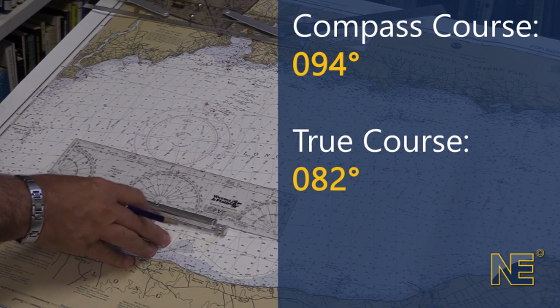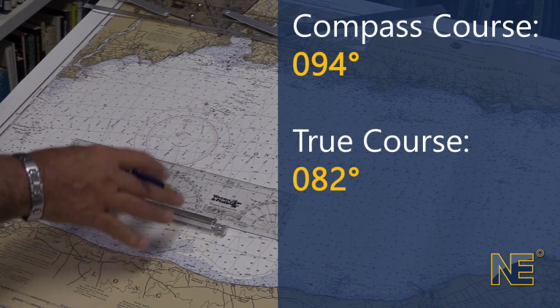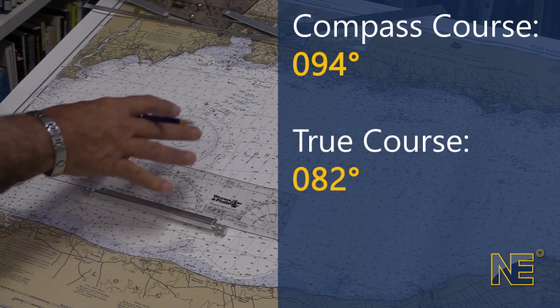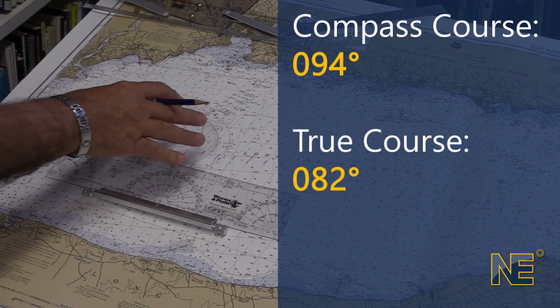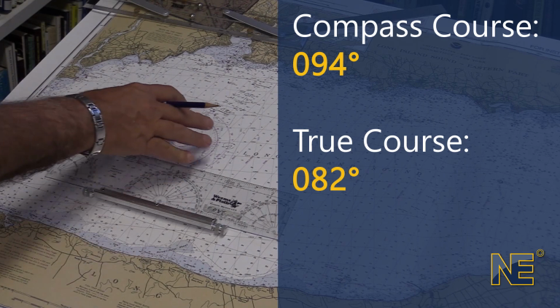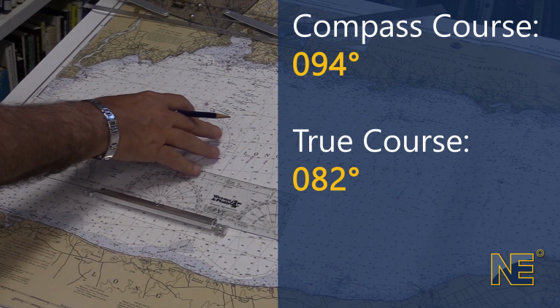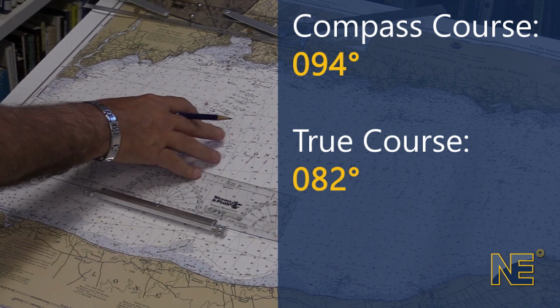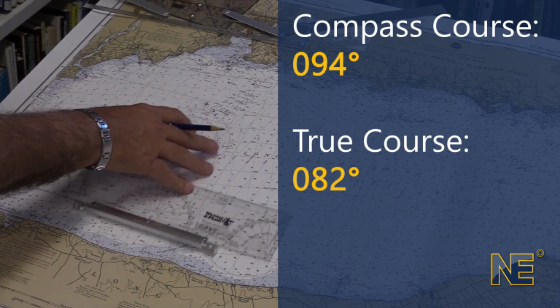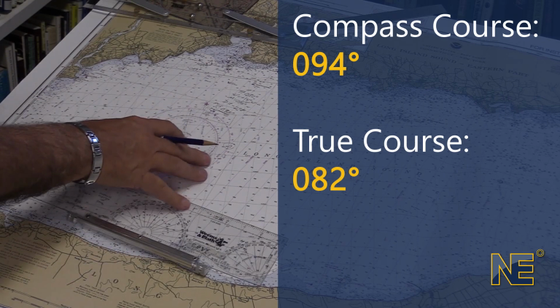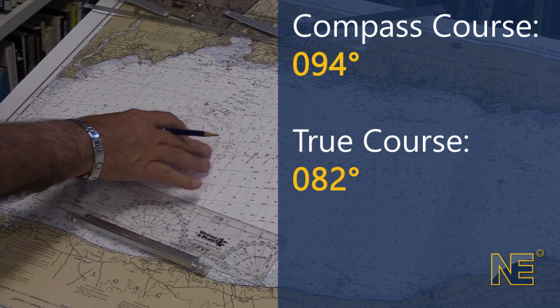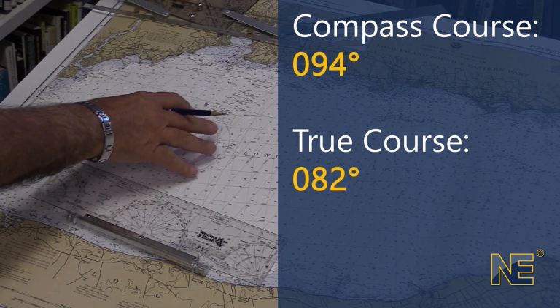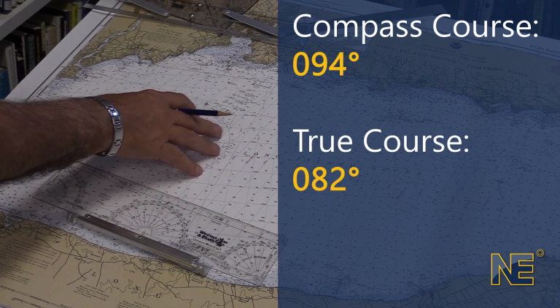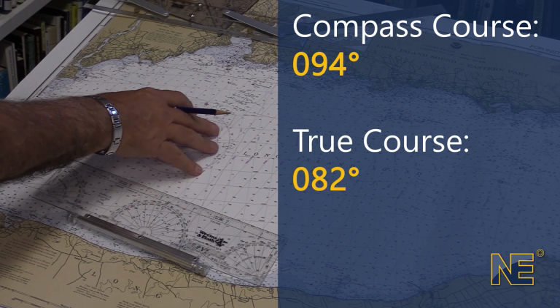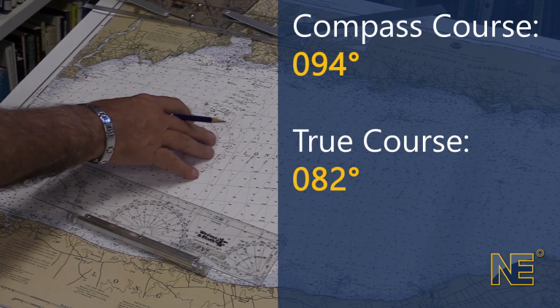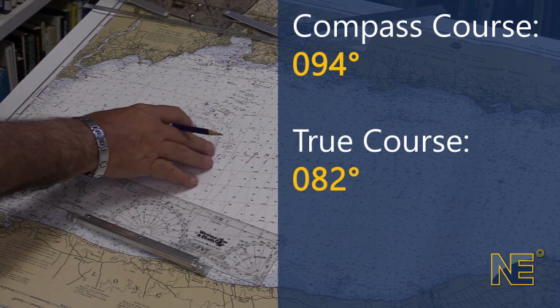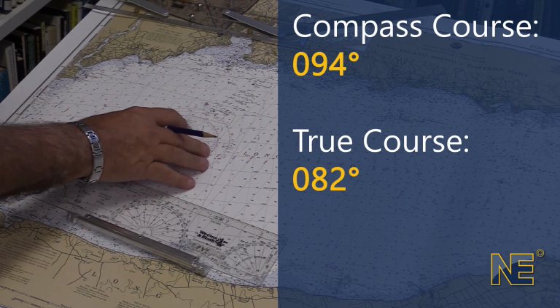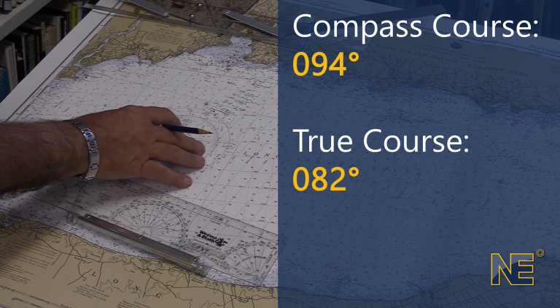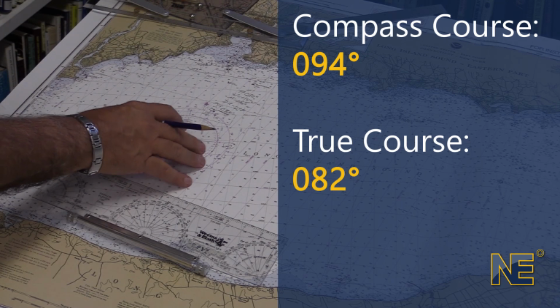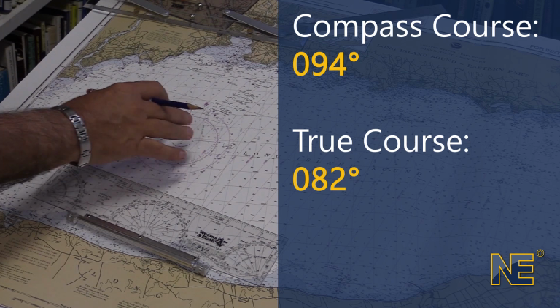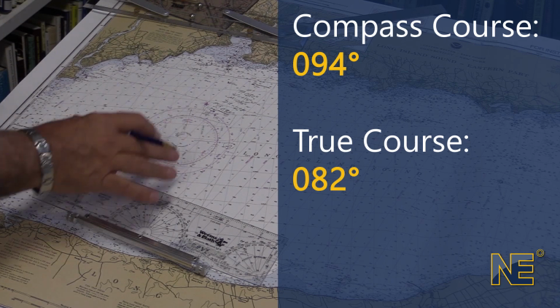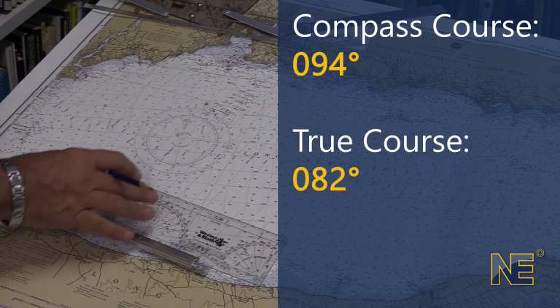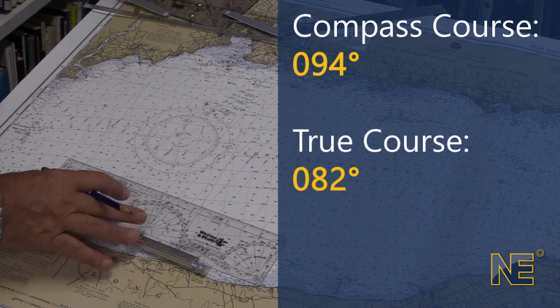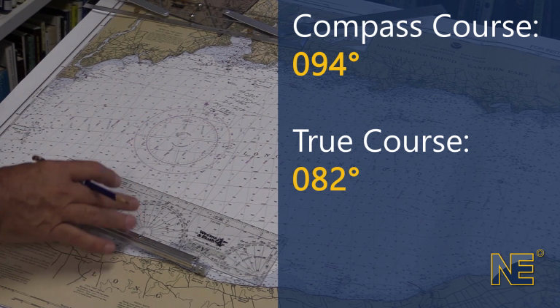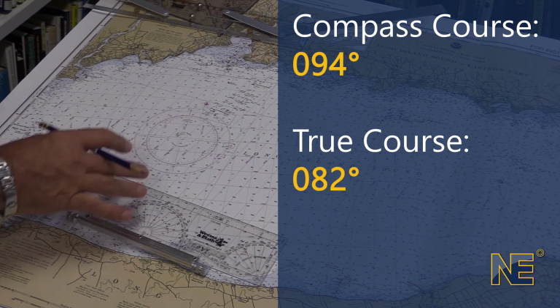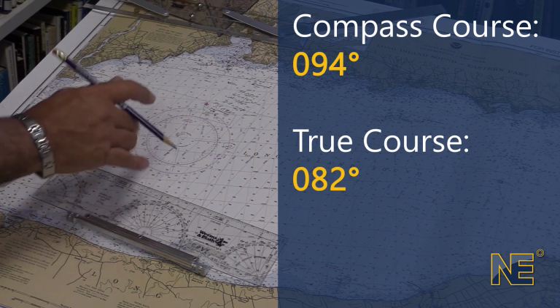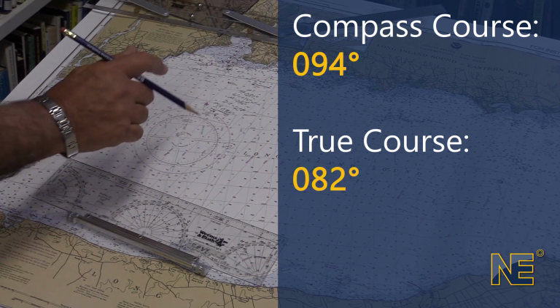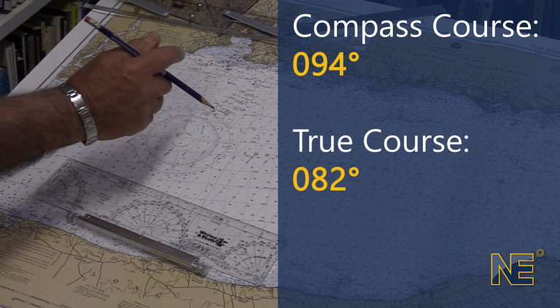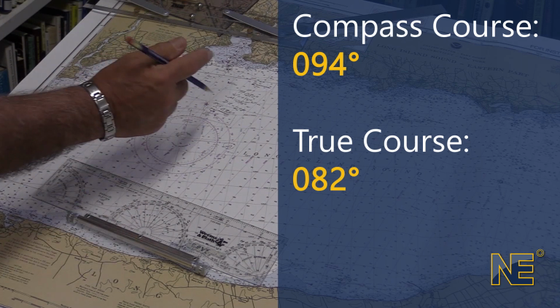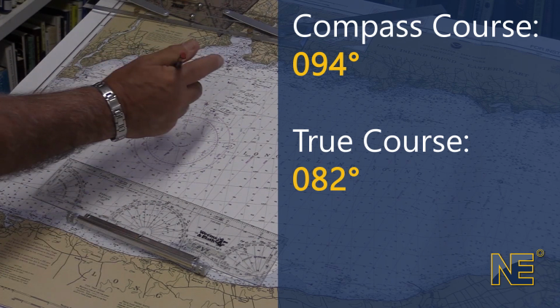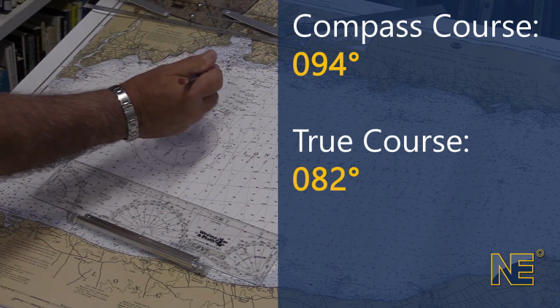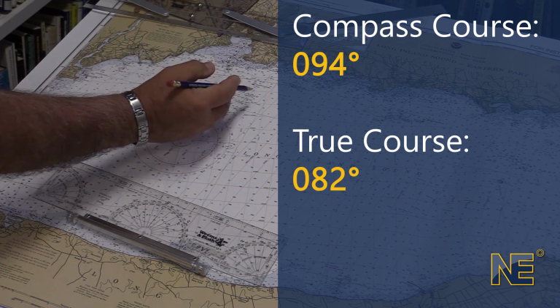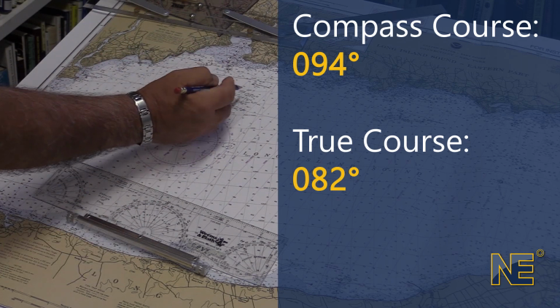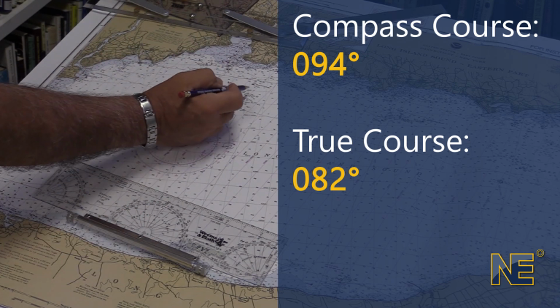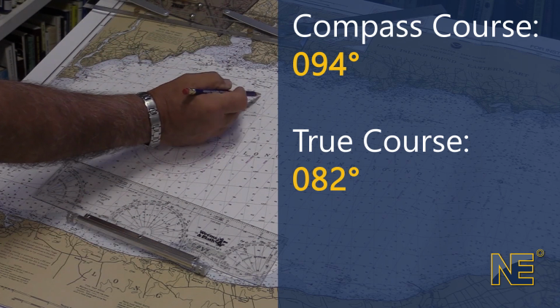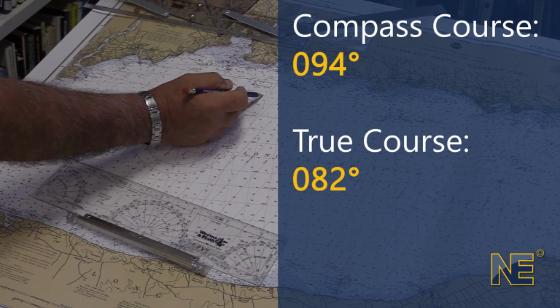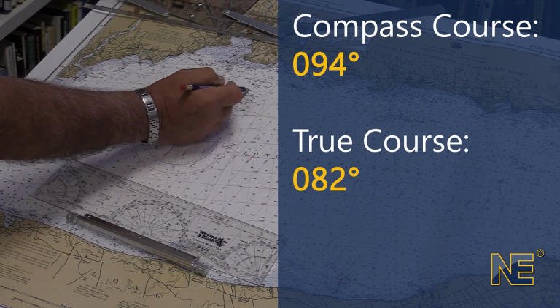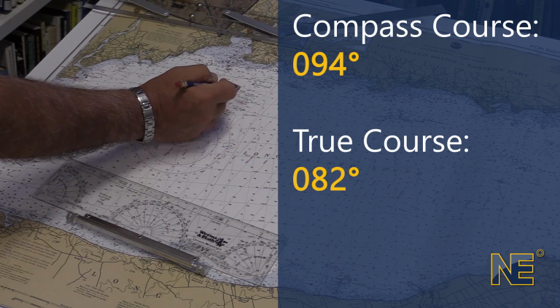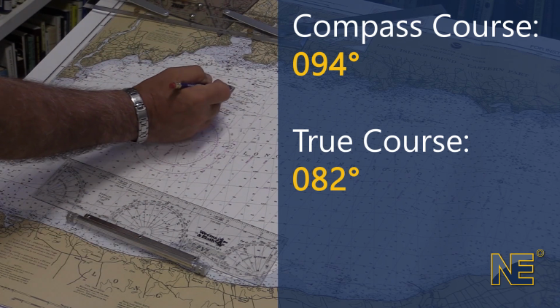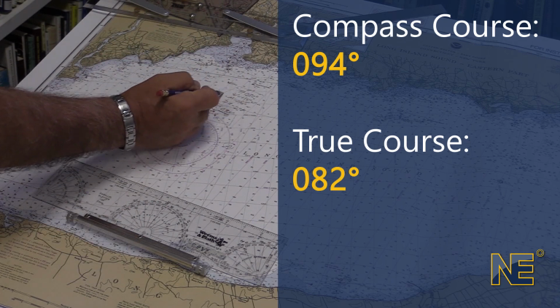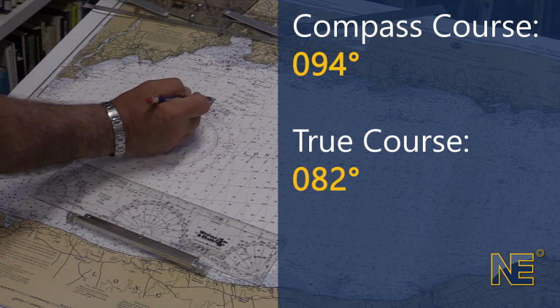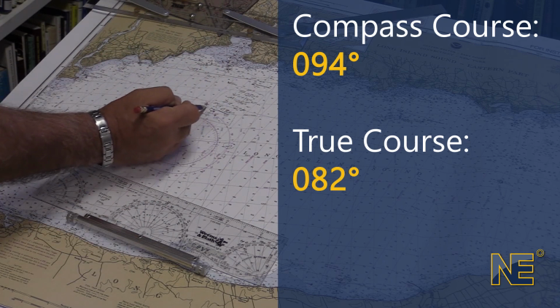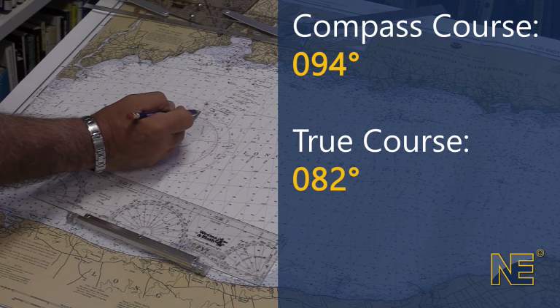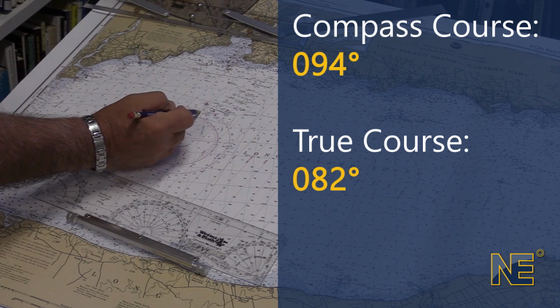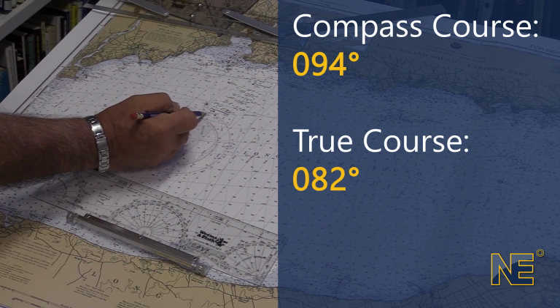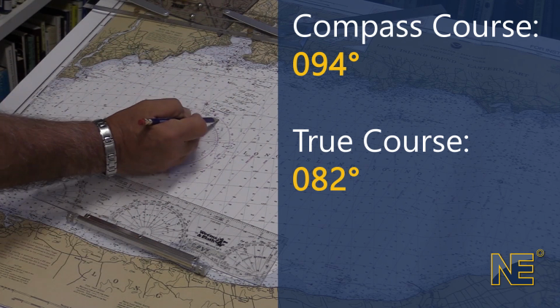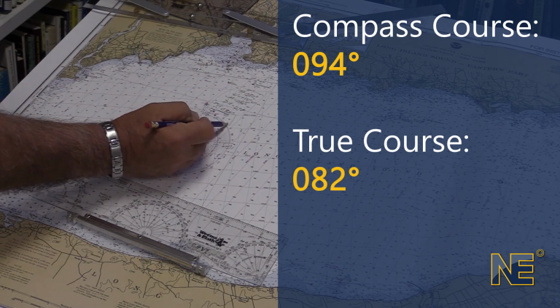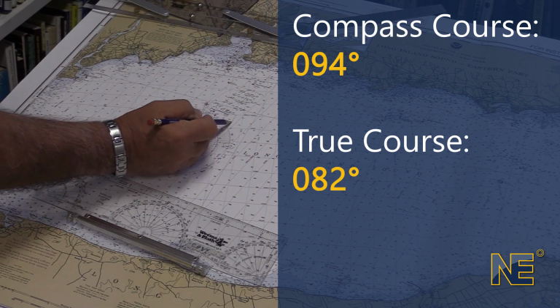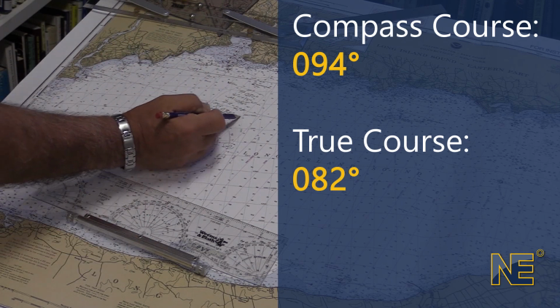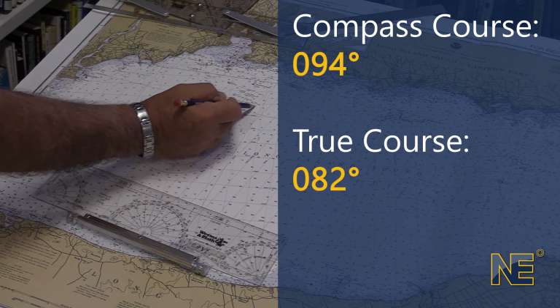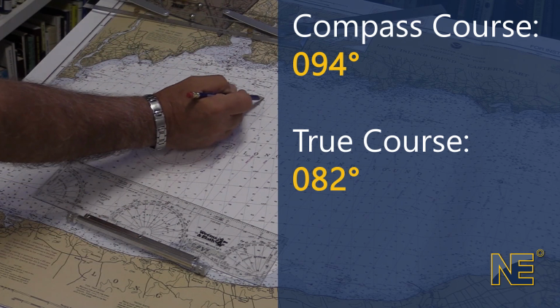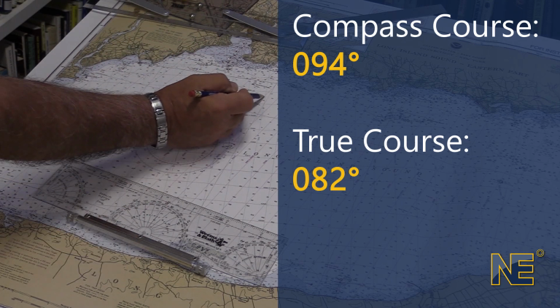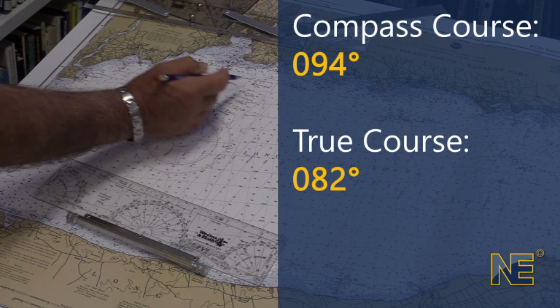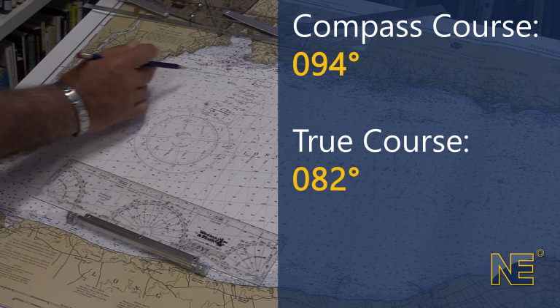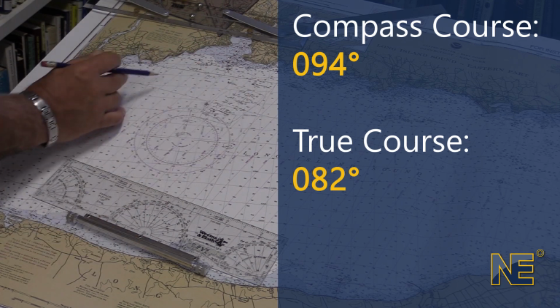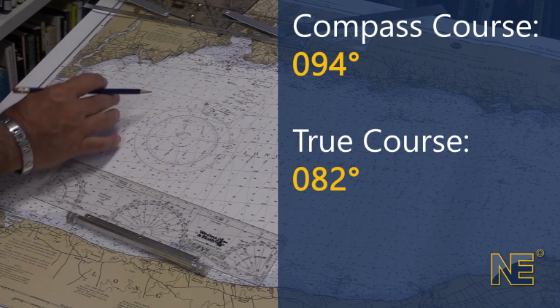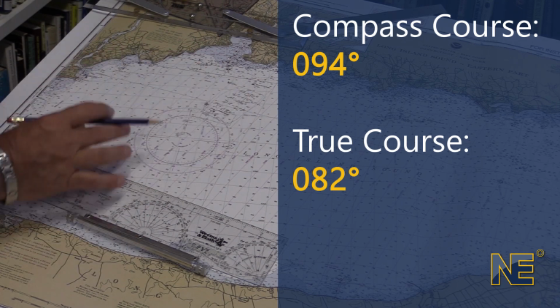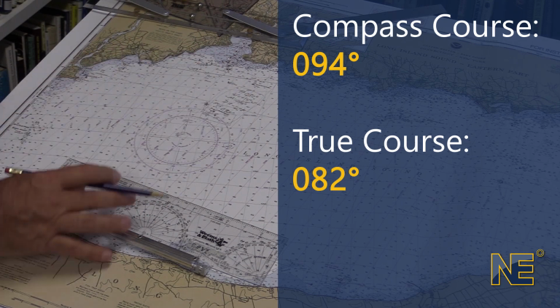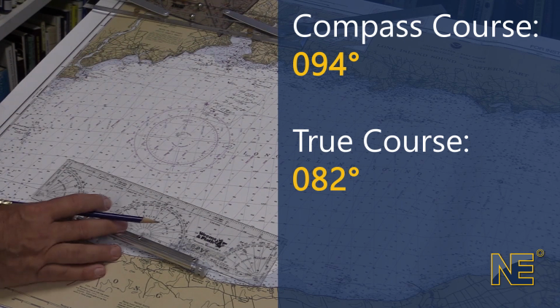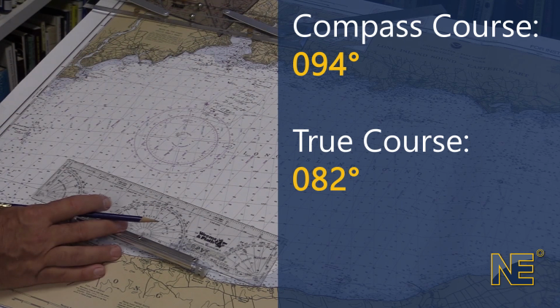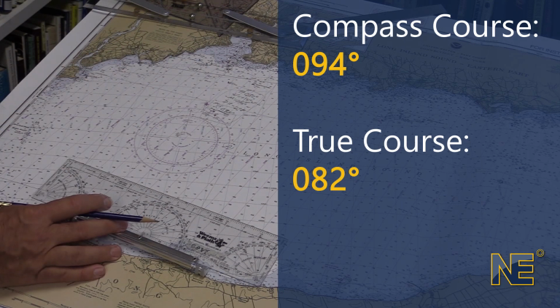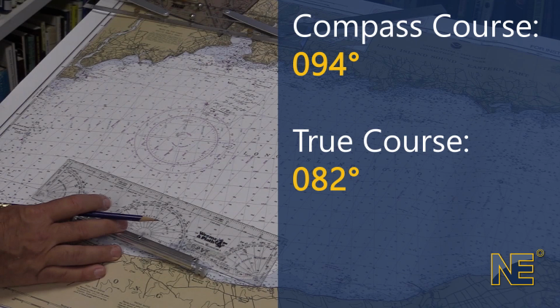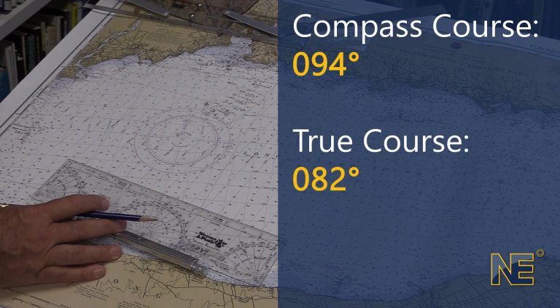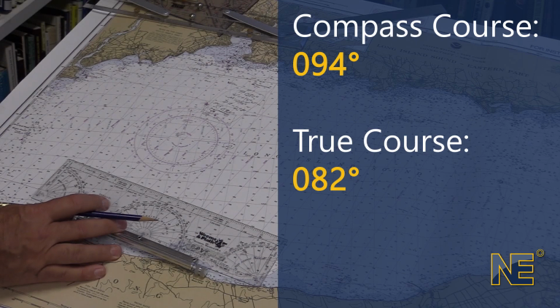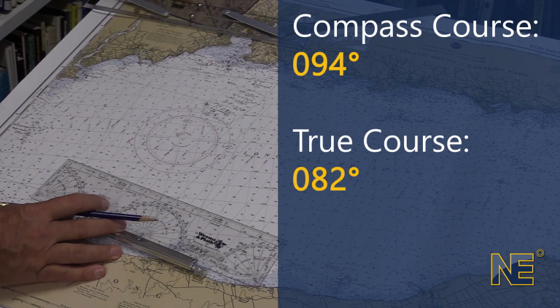That's how we use the compass rose, and how we convert our true course to a compass course.